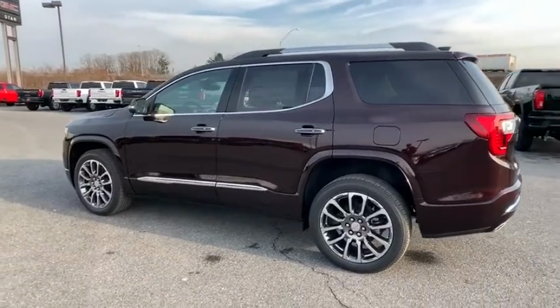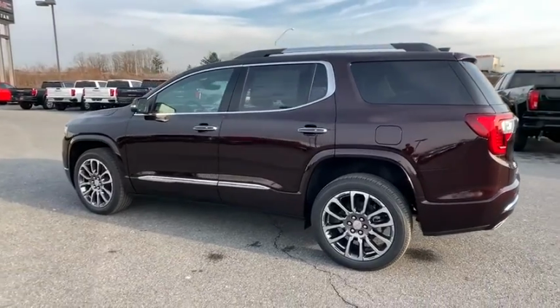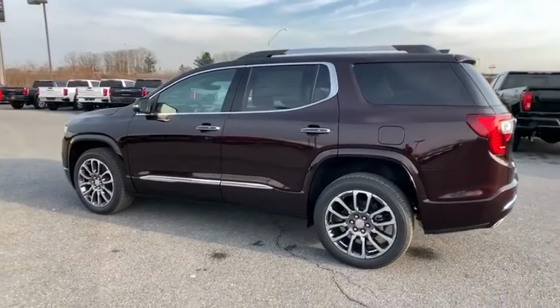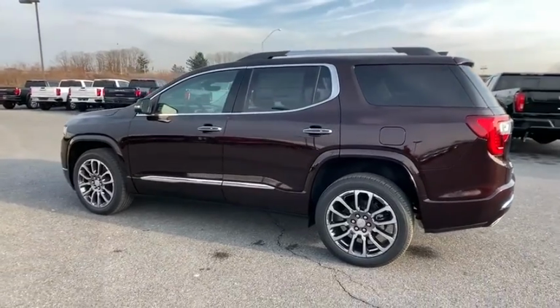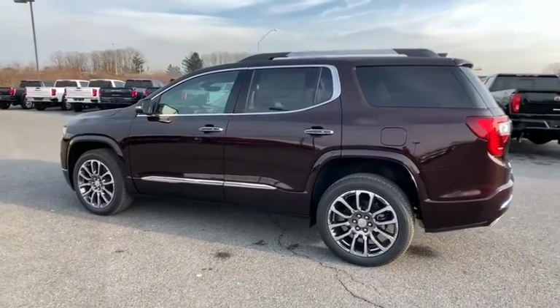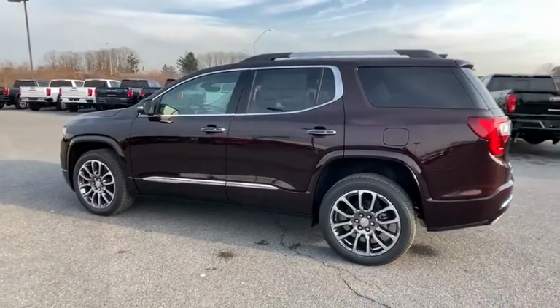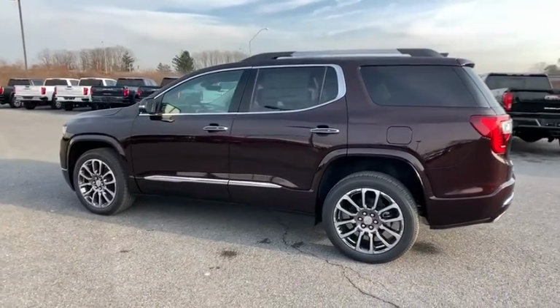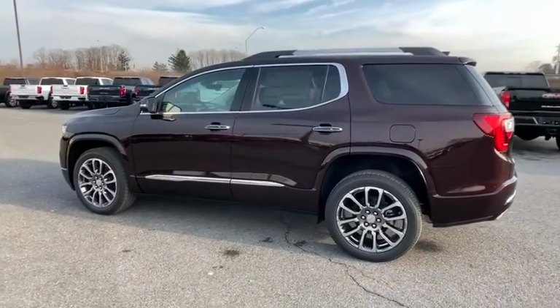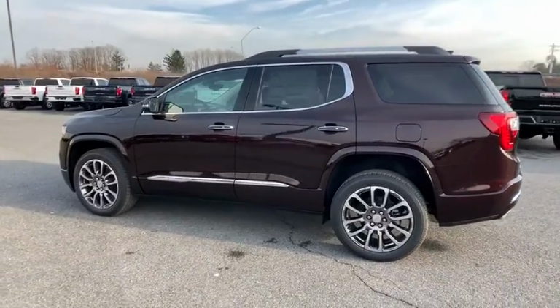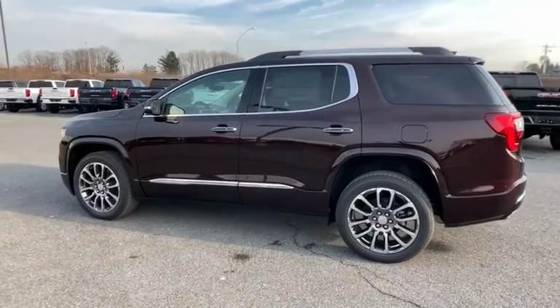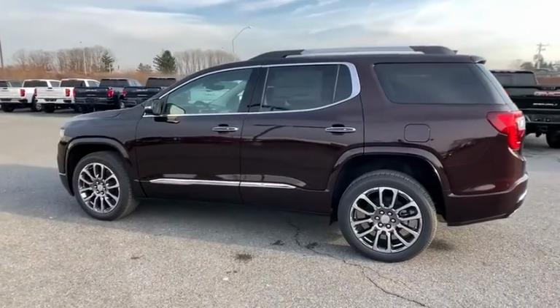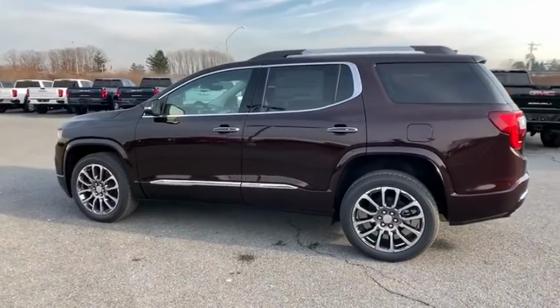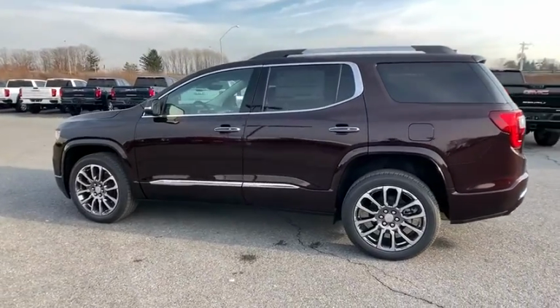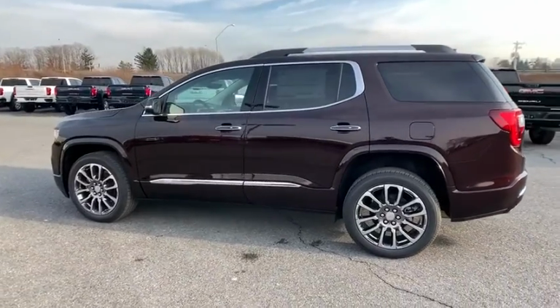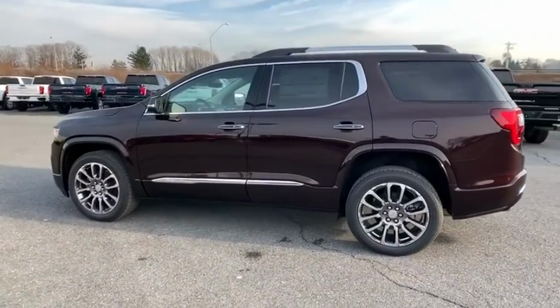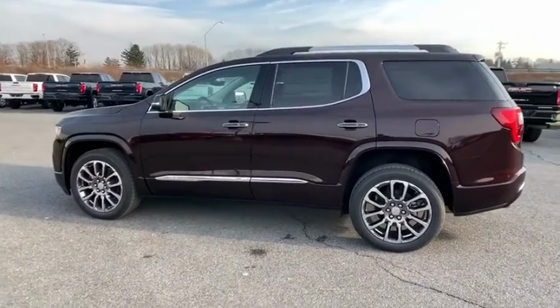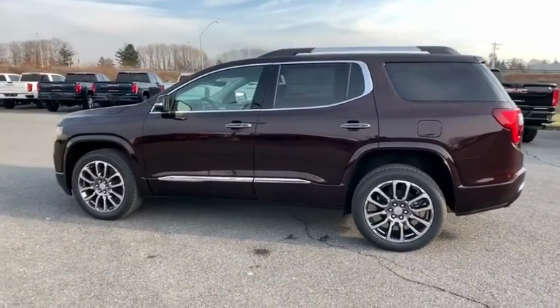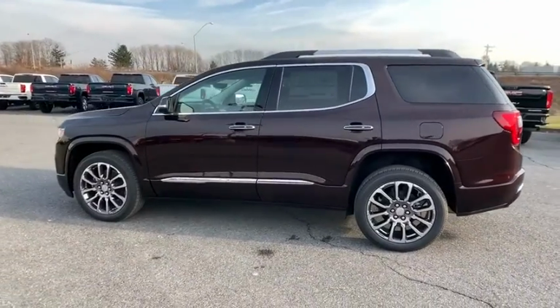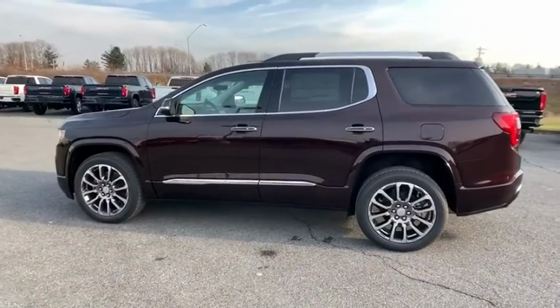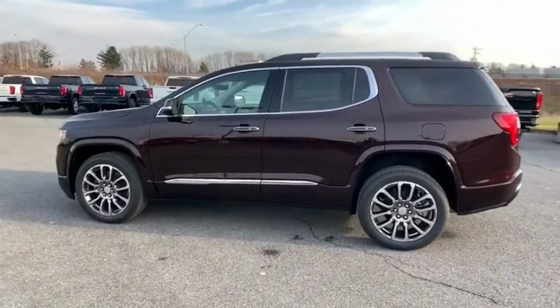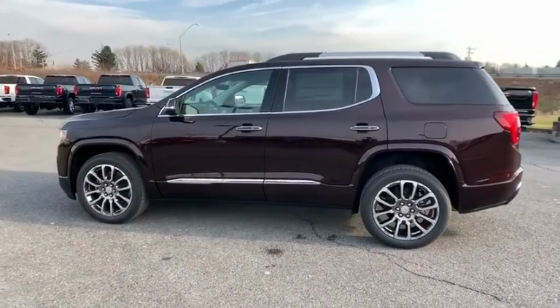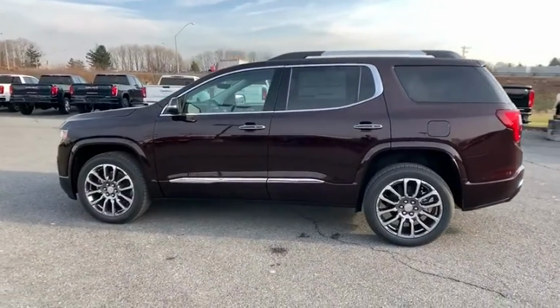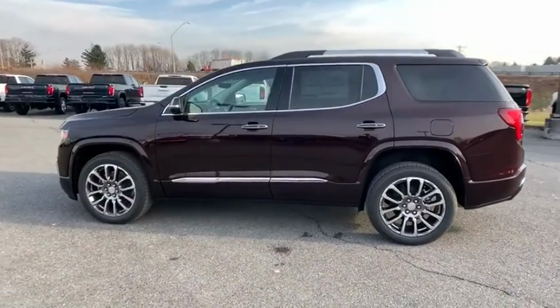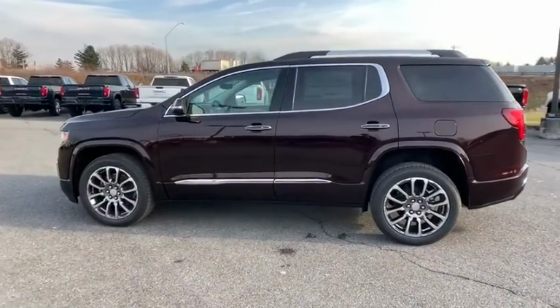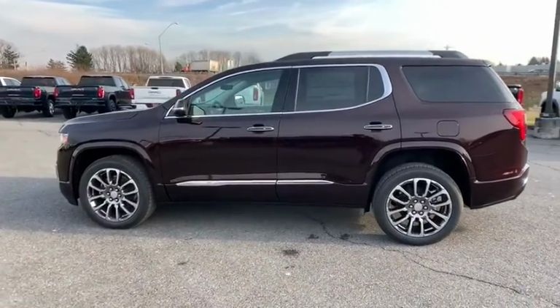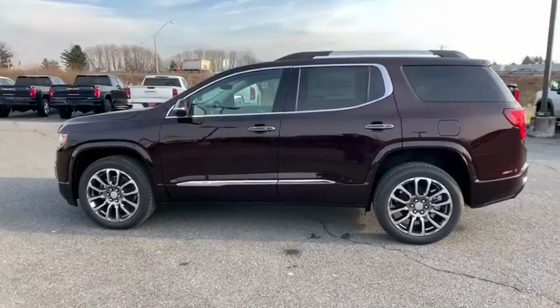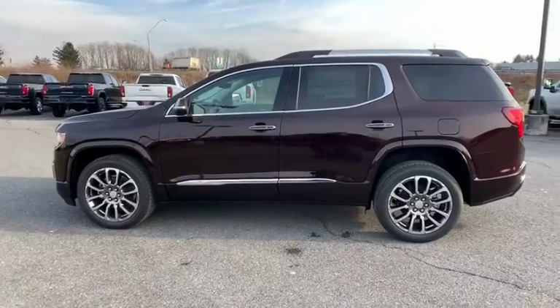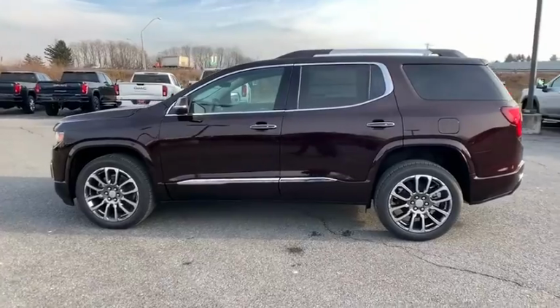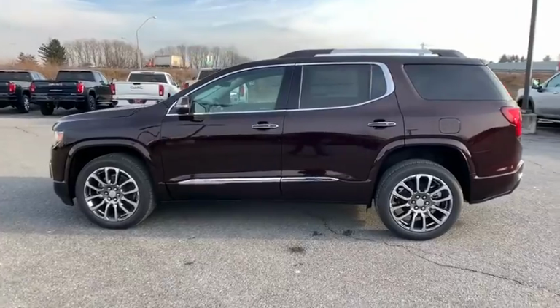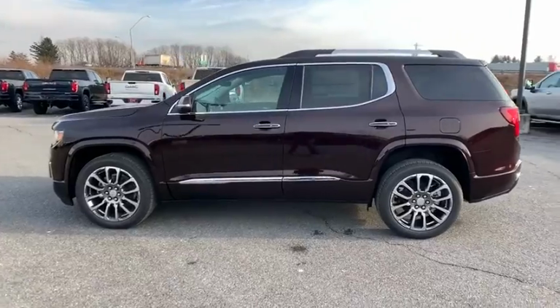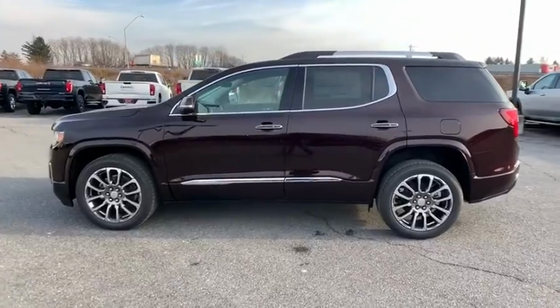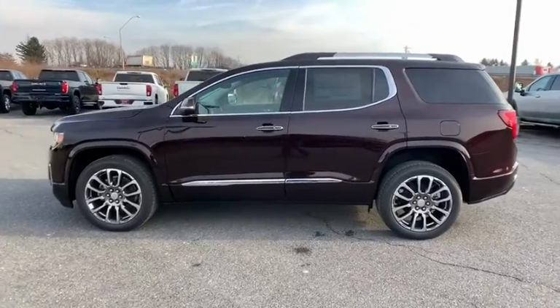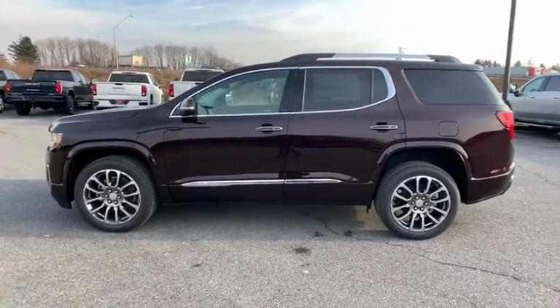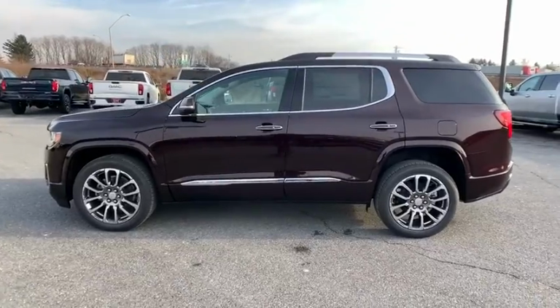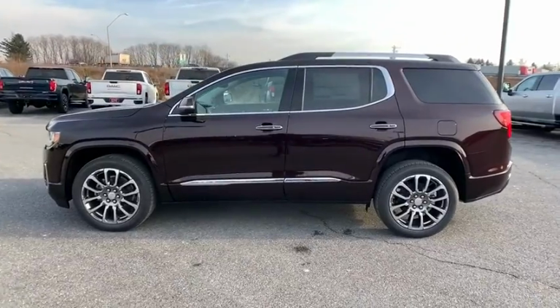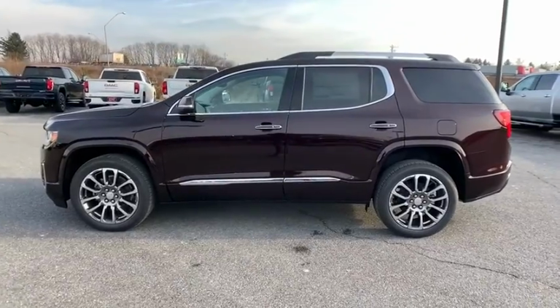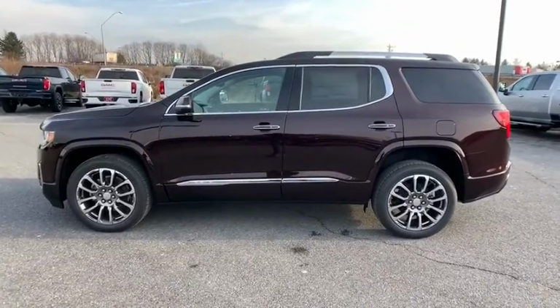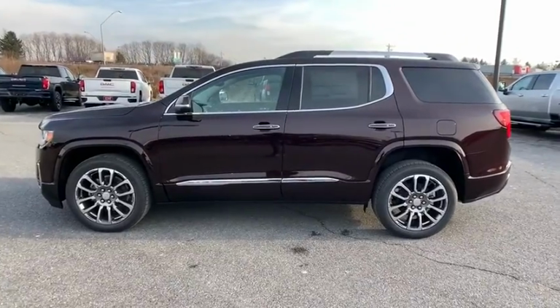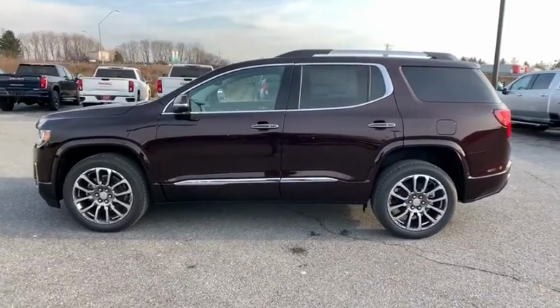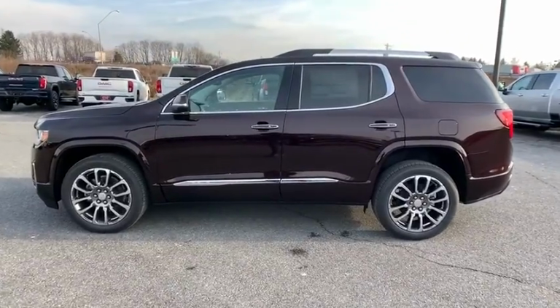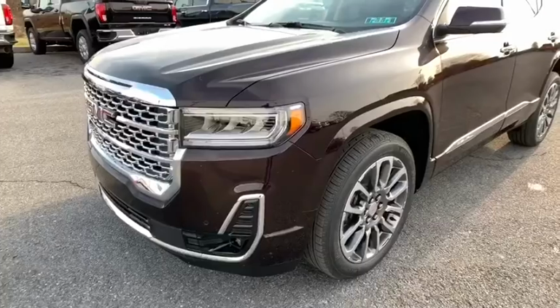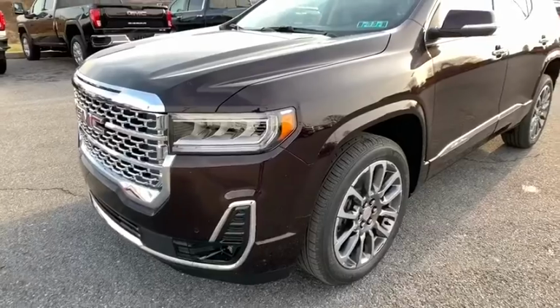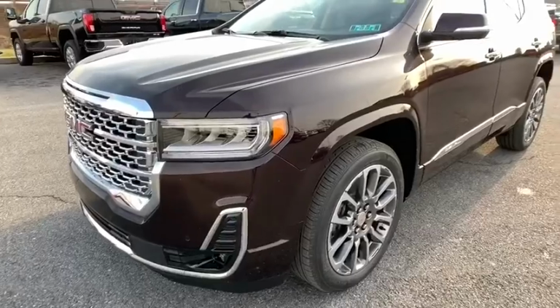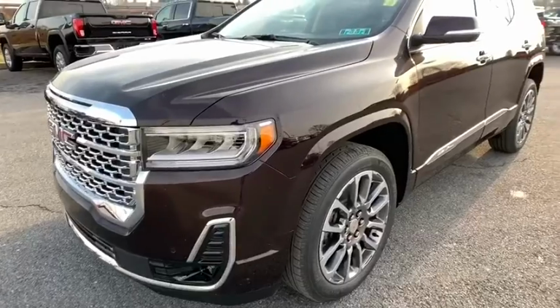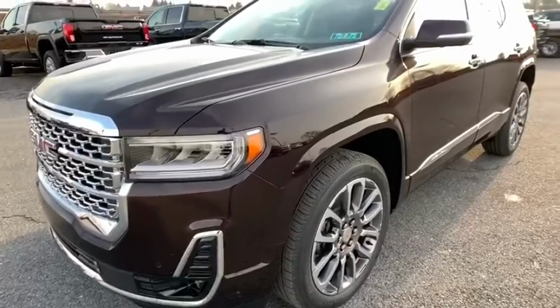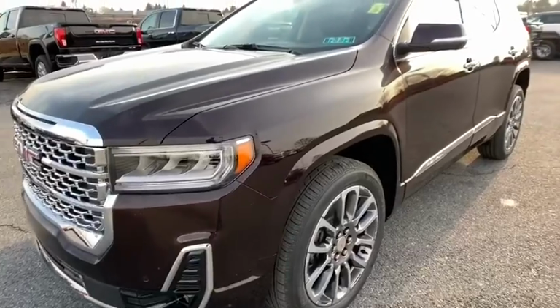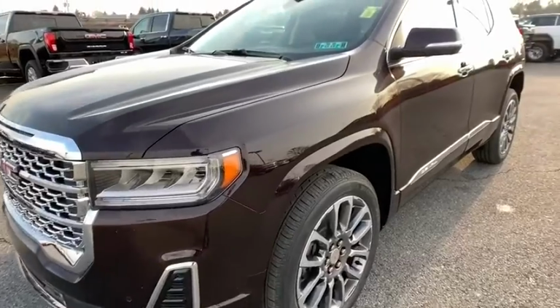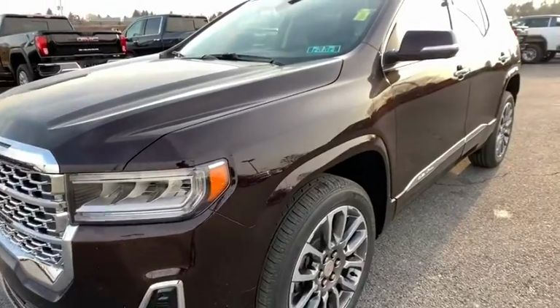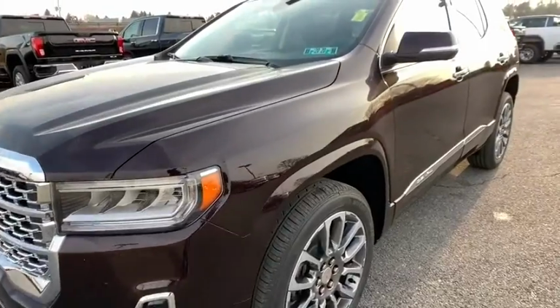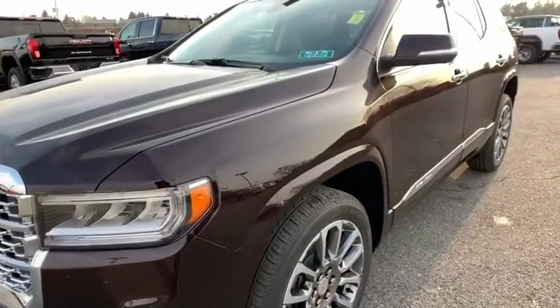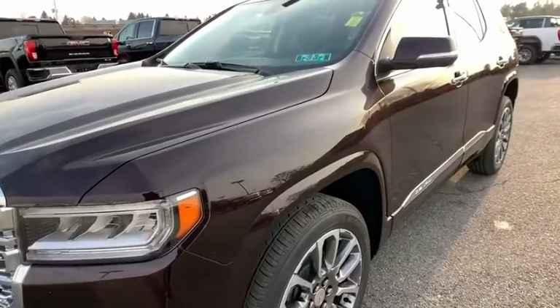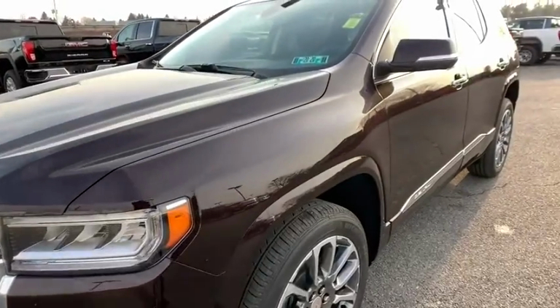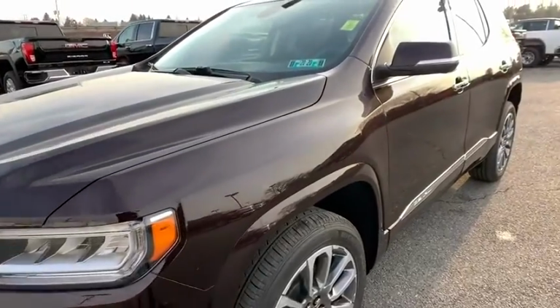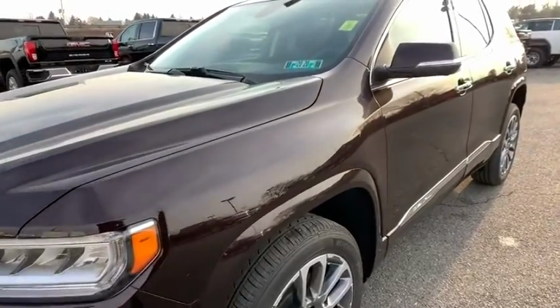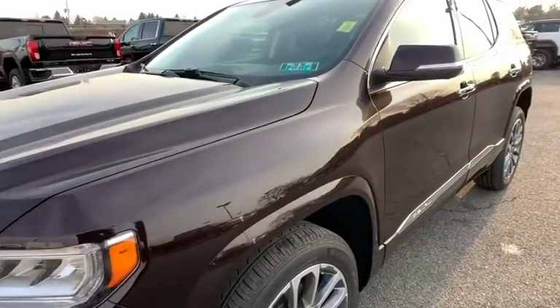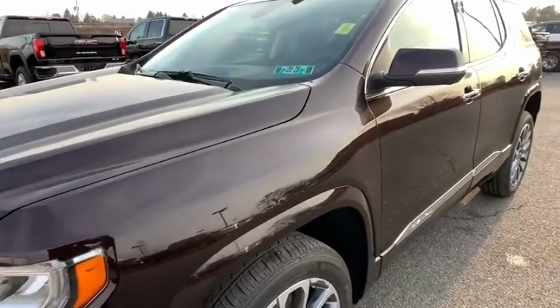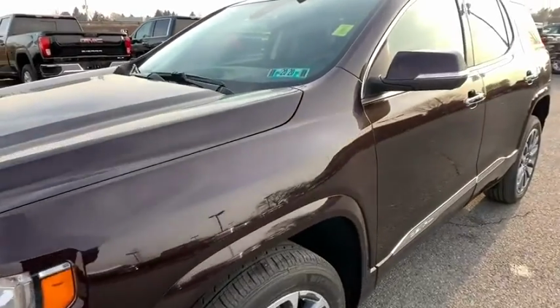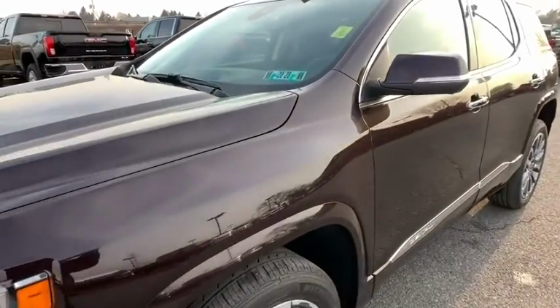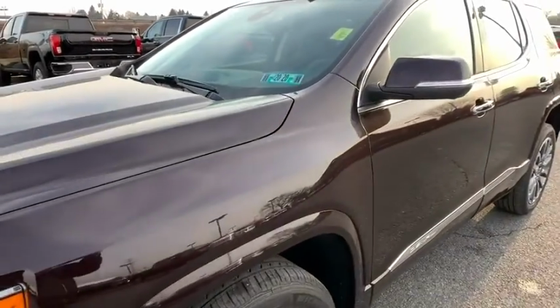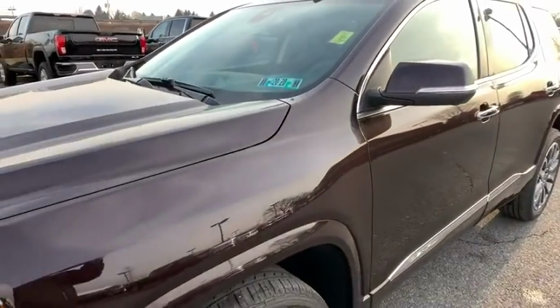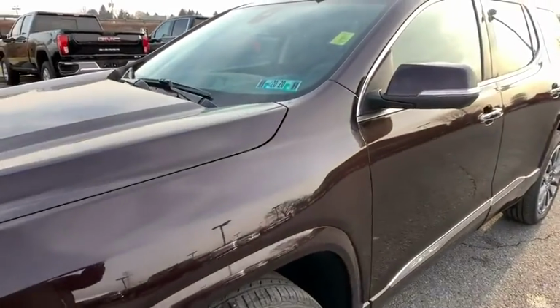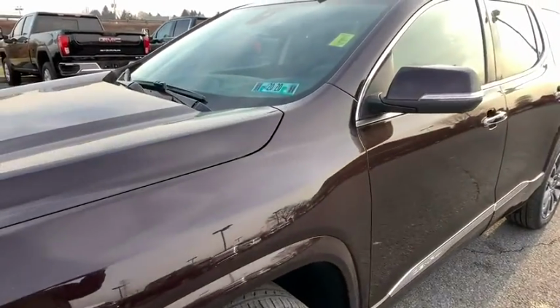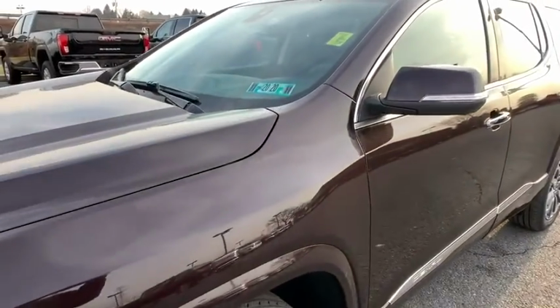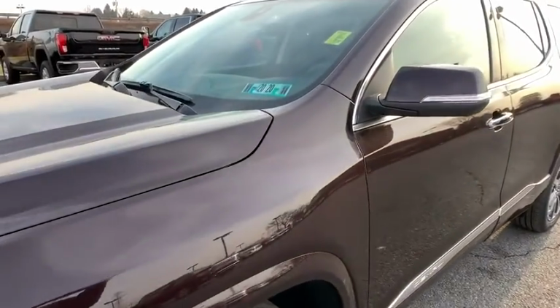Fog lights, electronic stability control. This isn't just a vehicle, it's an experience. So stop in for a test drive today.